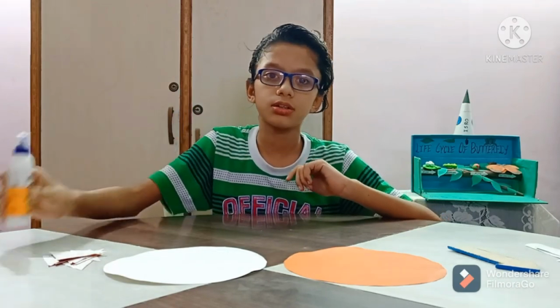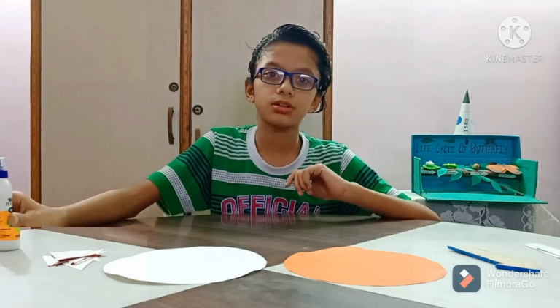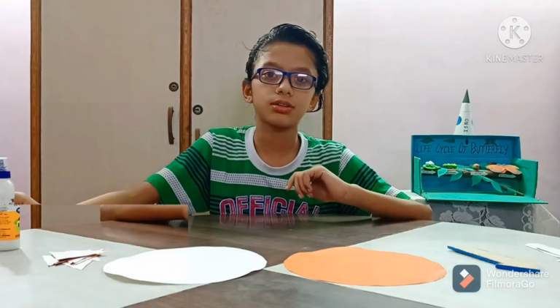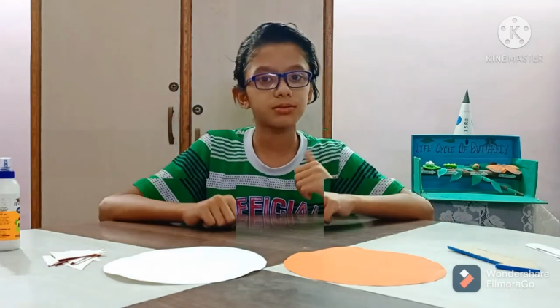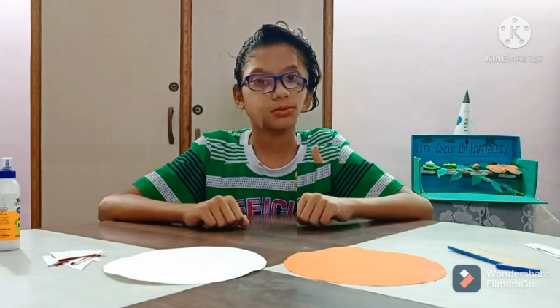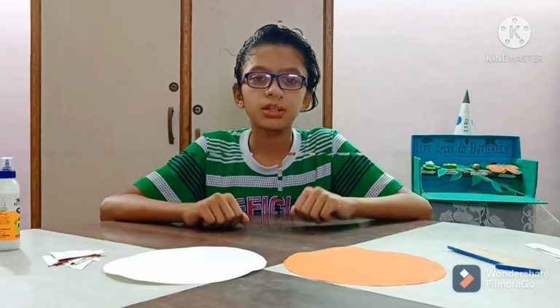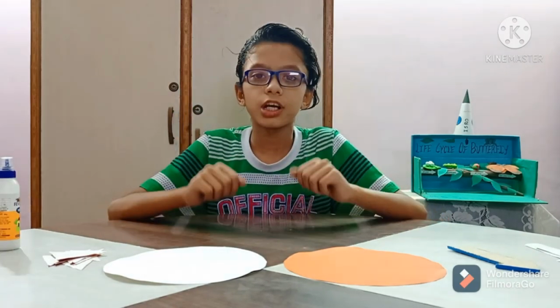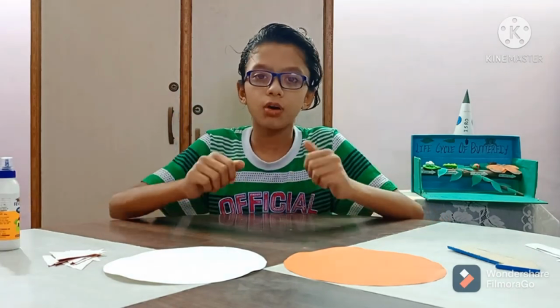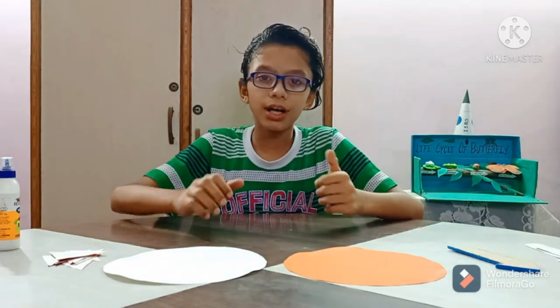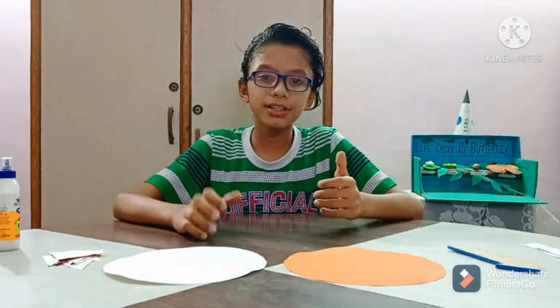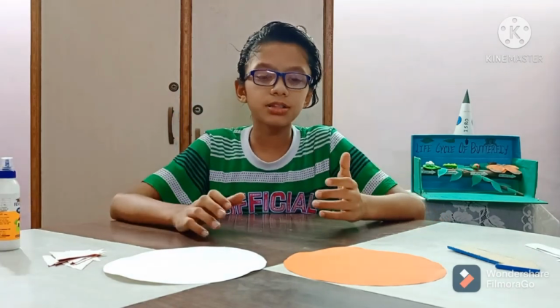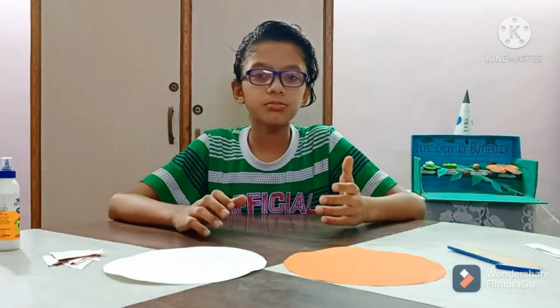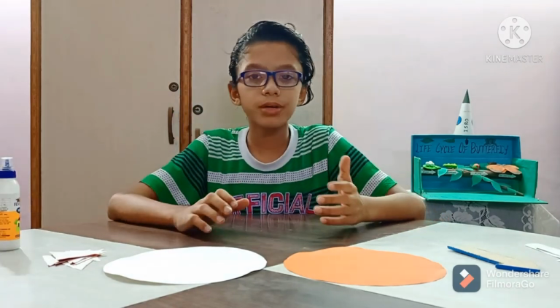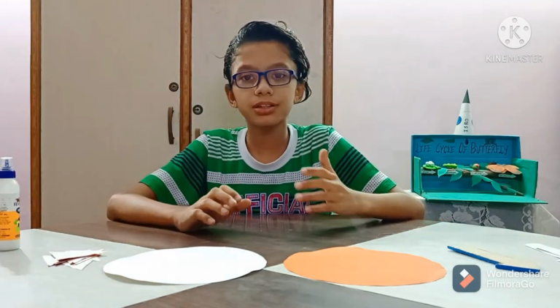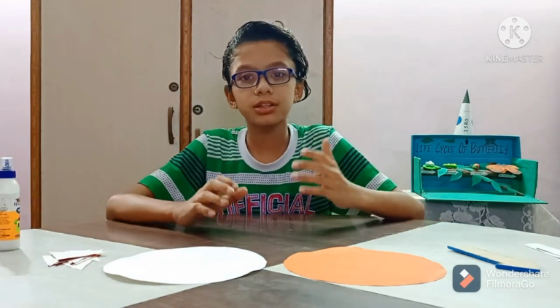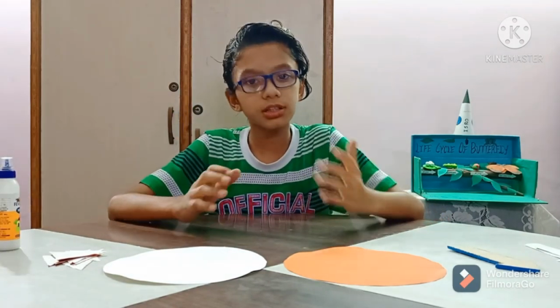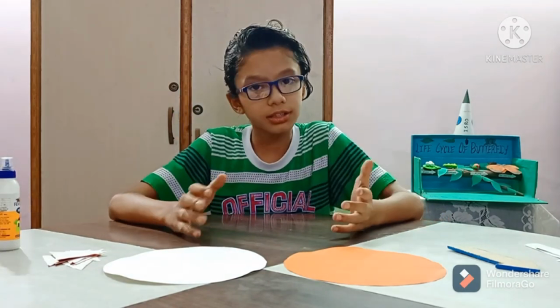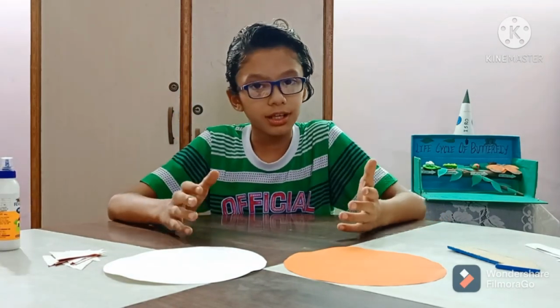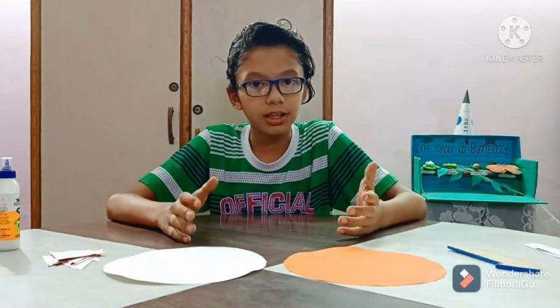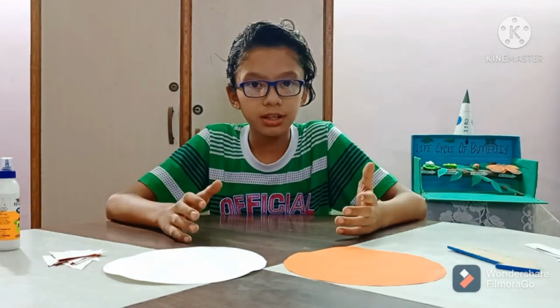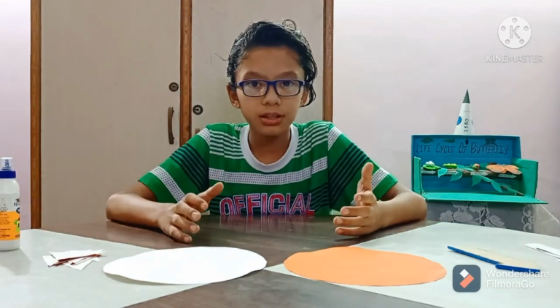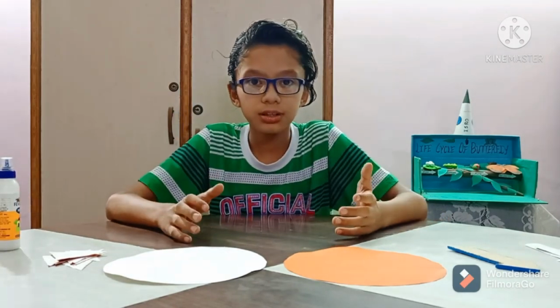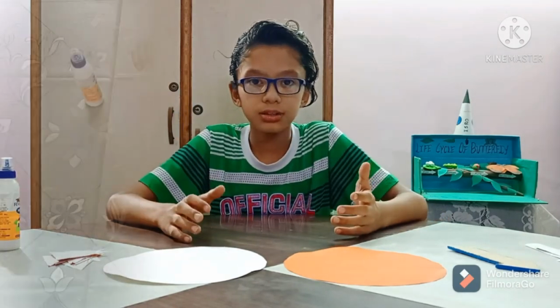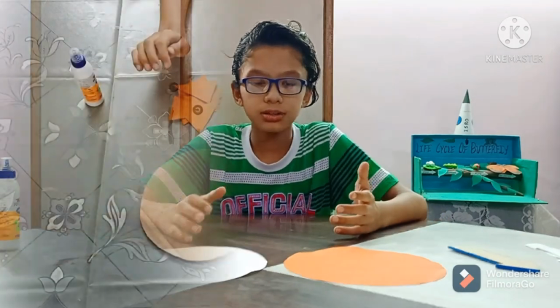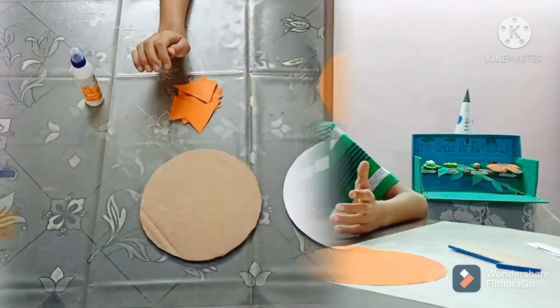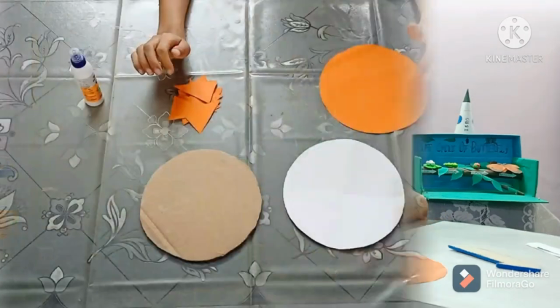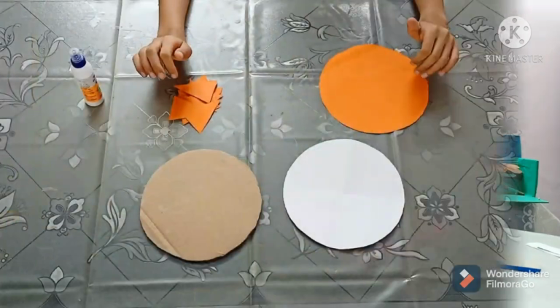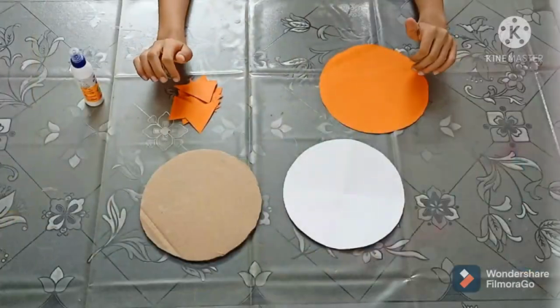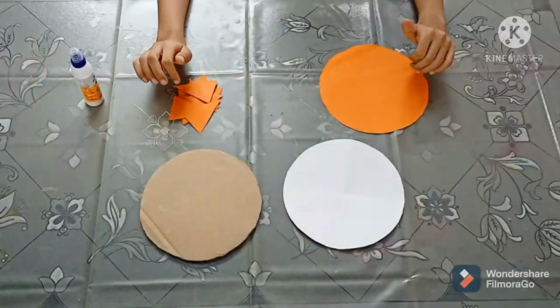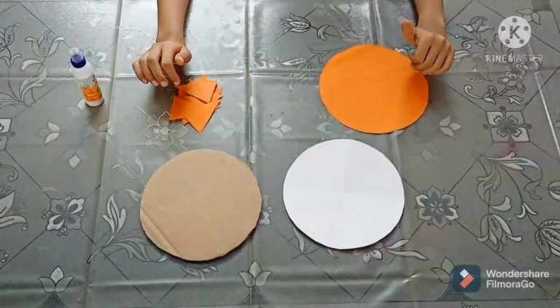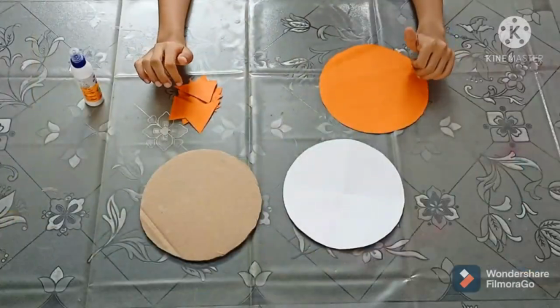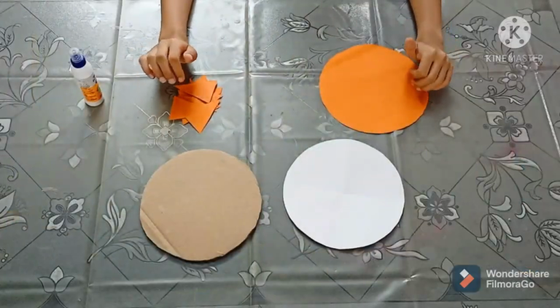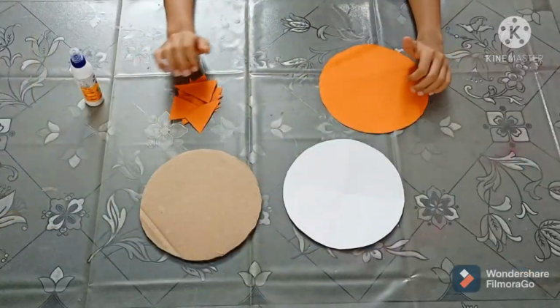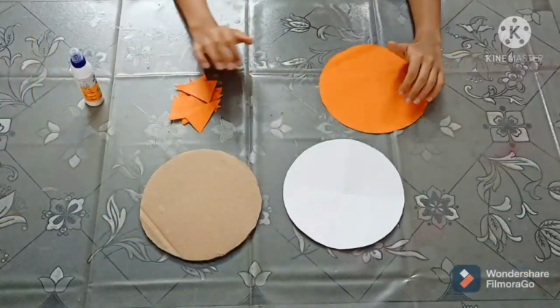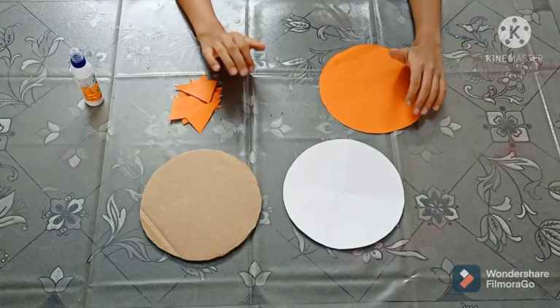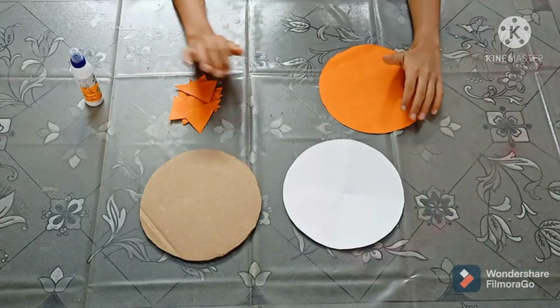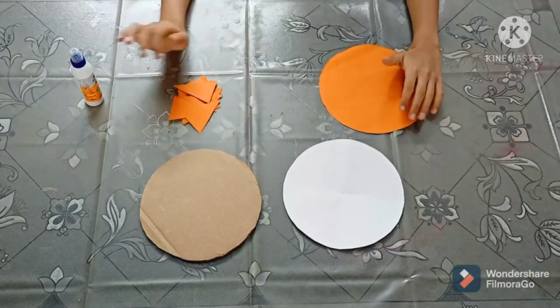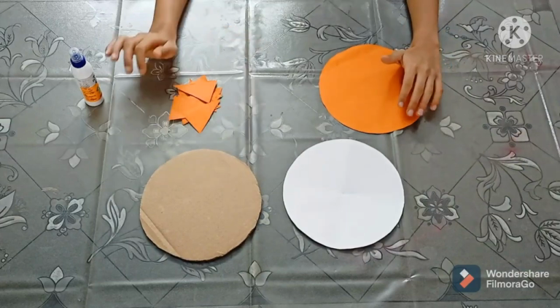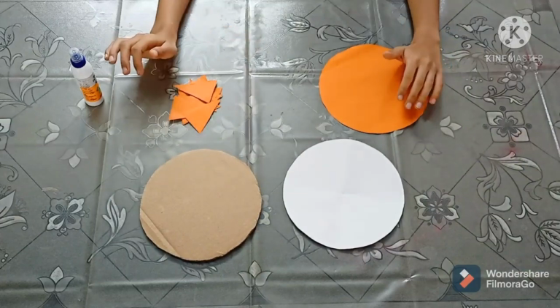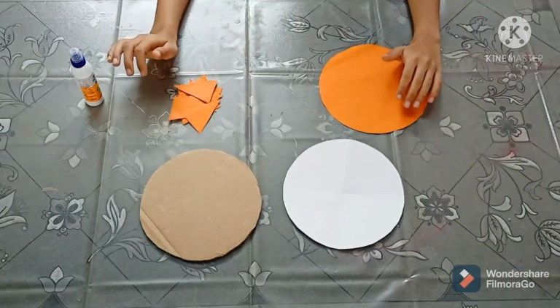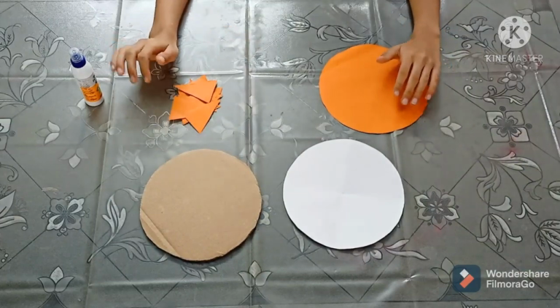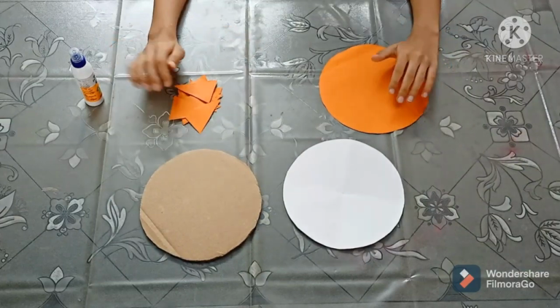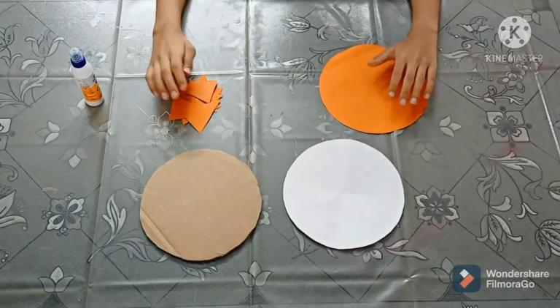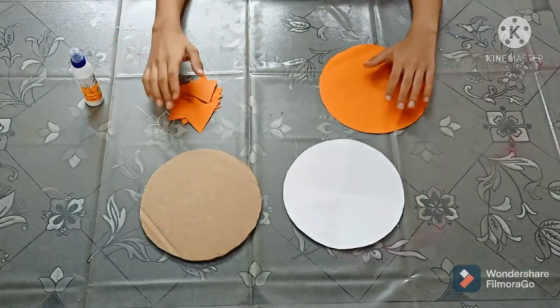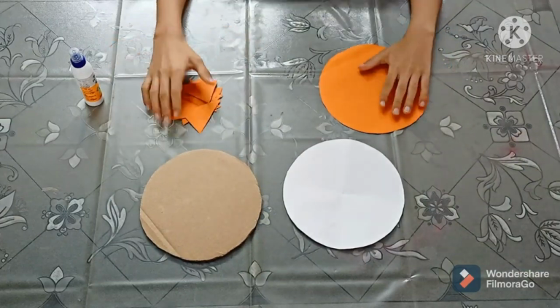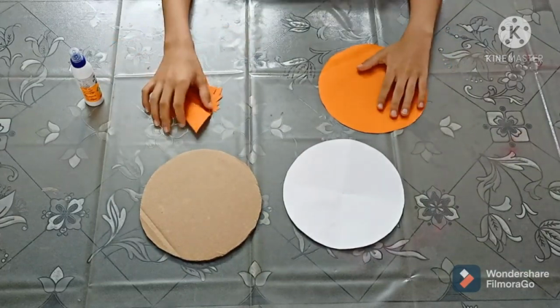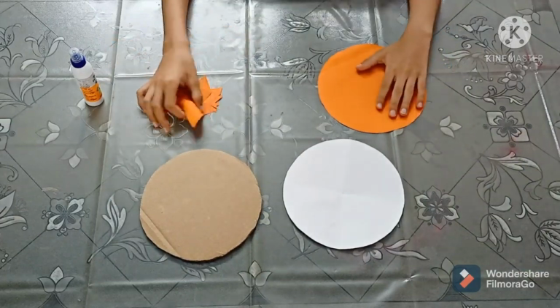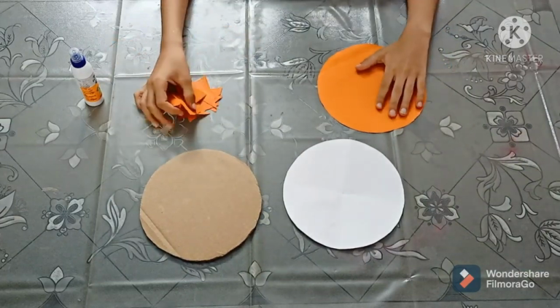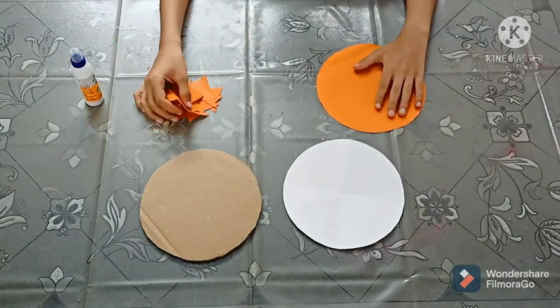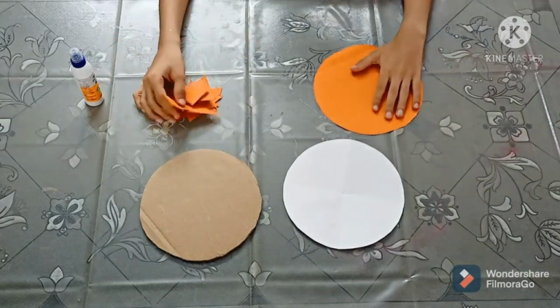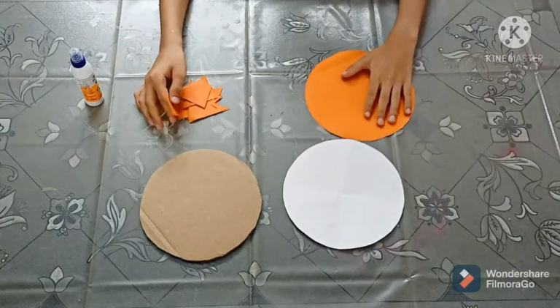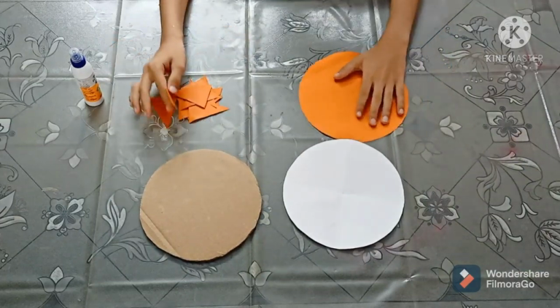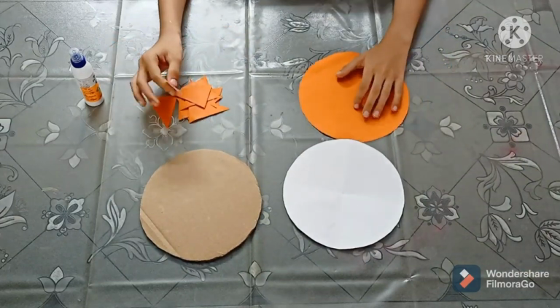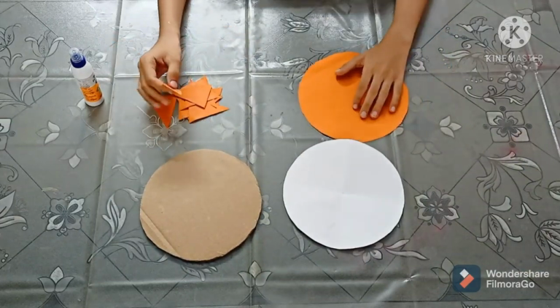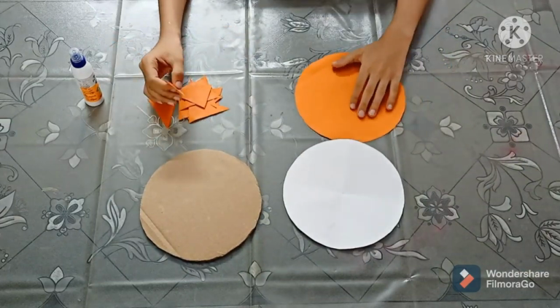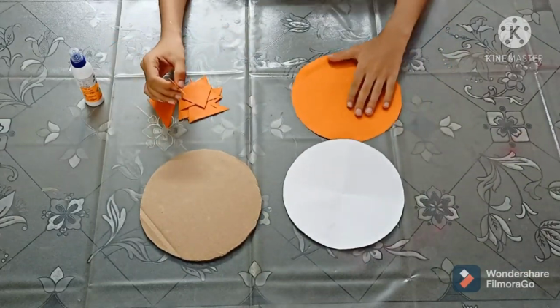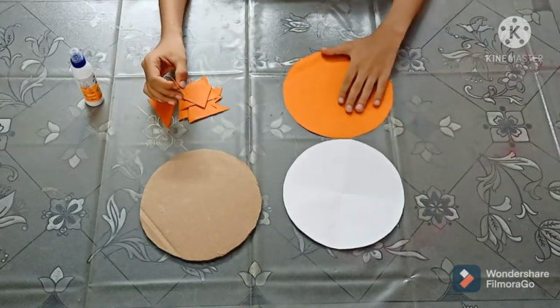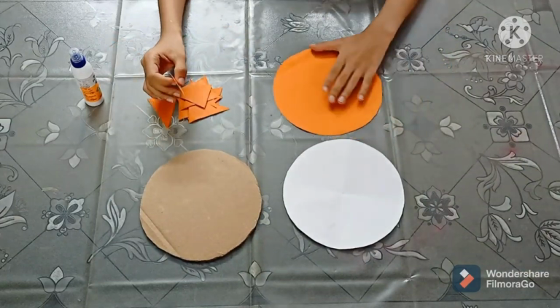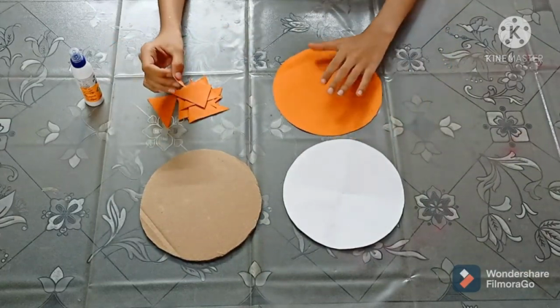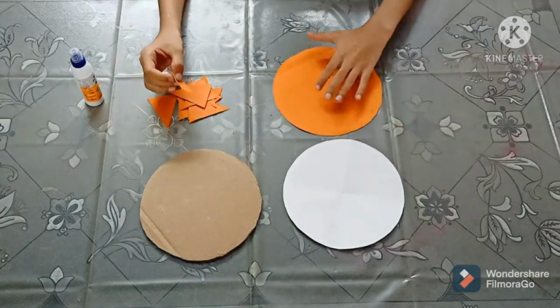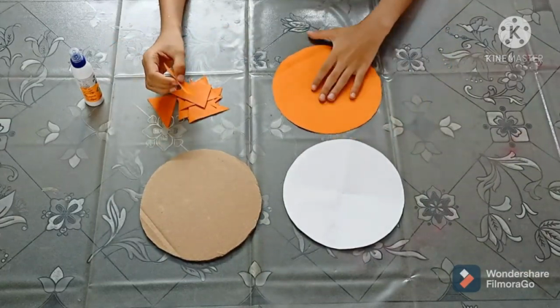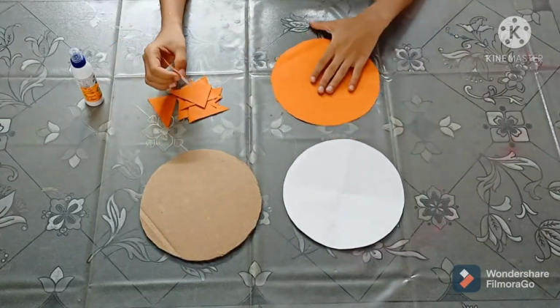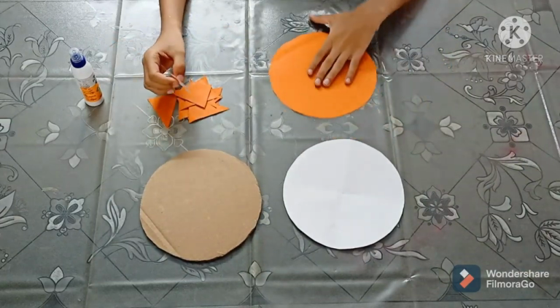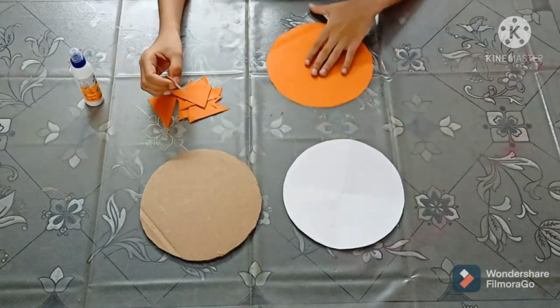Now let's make the sundial. First we will stick the triangles on the orange circle.